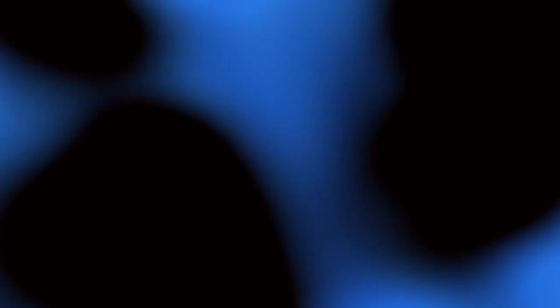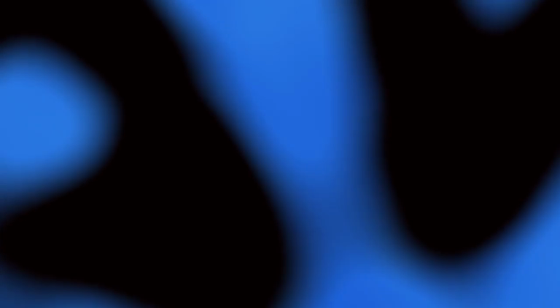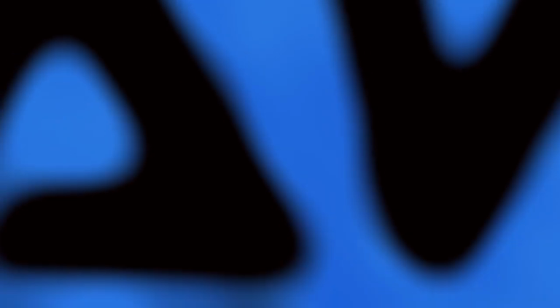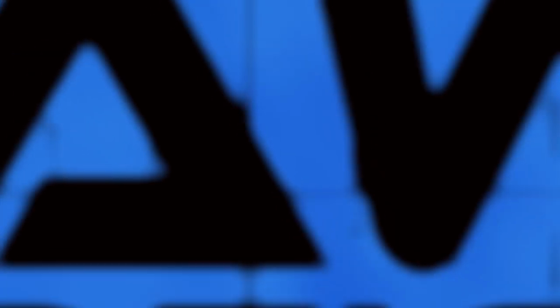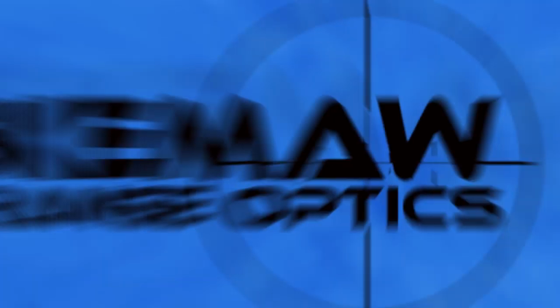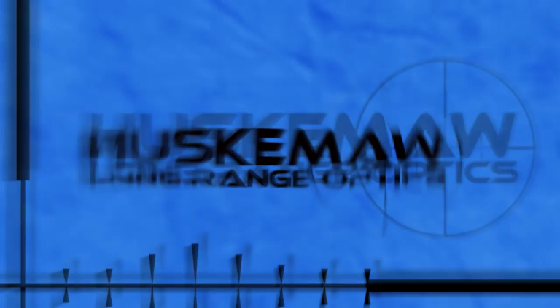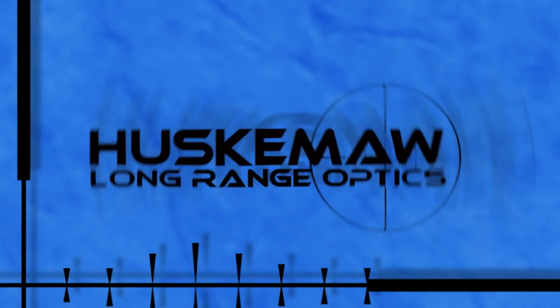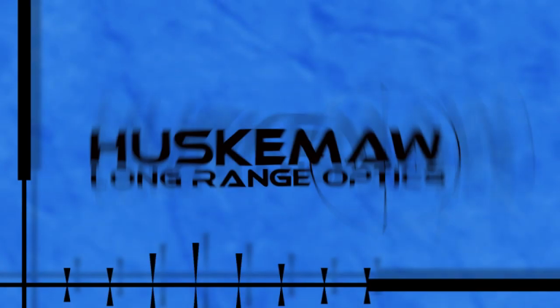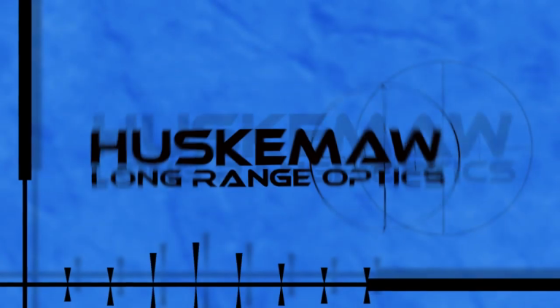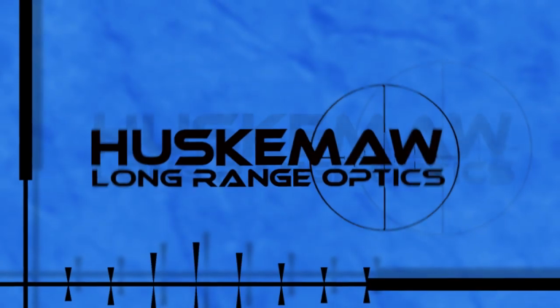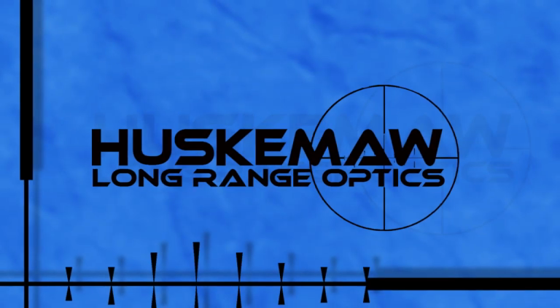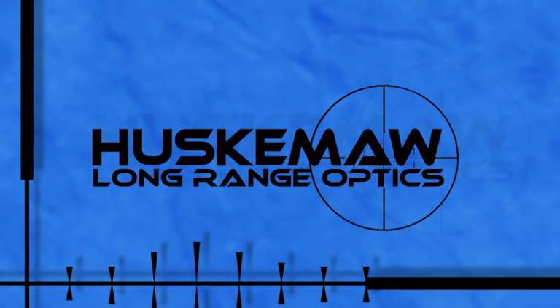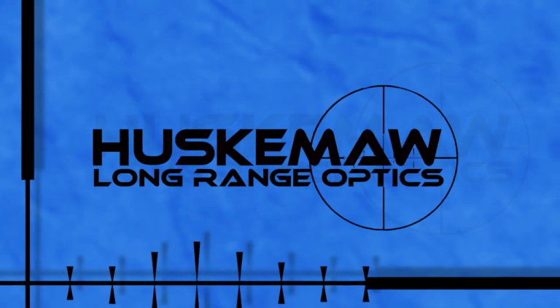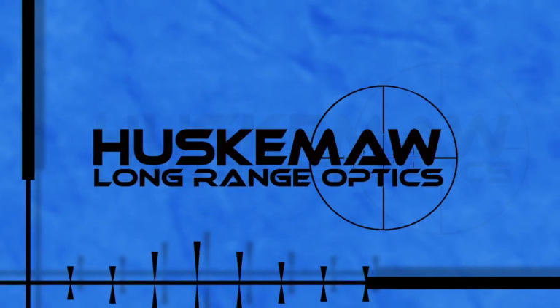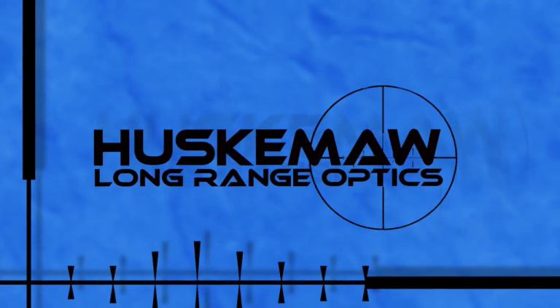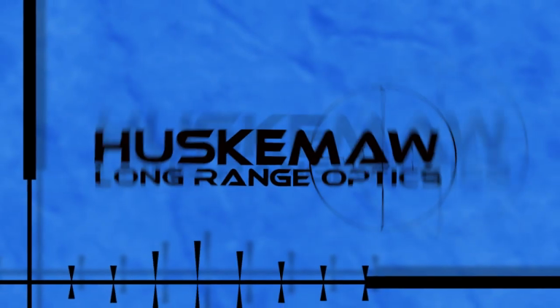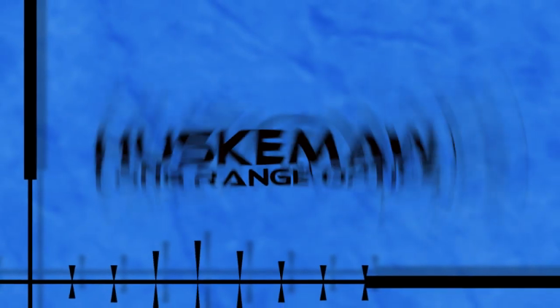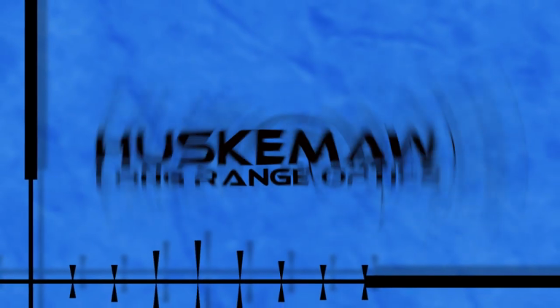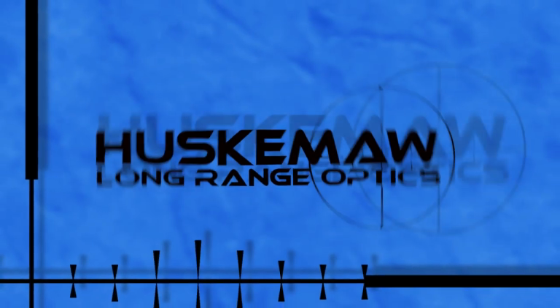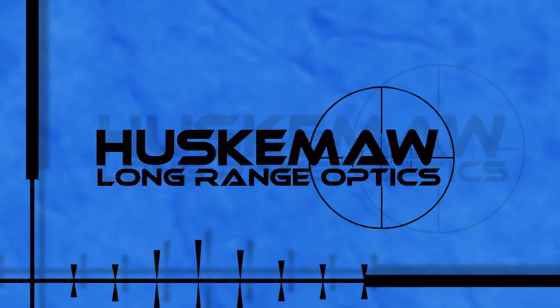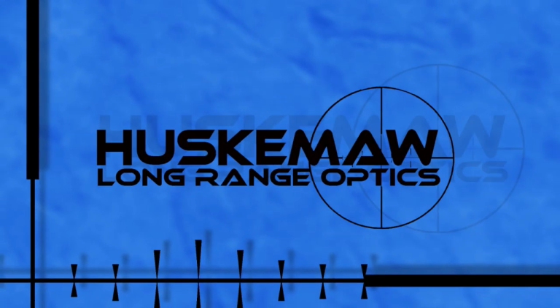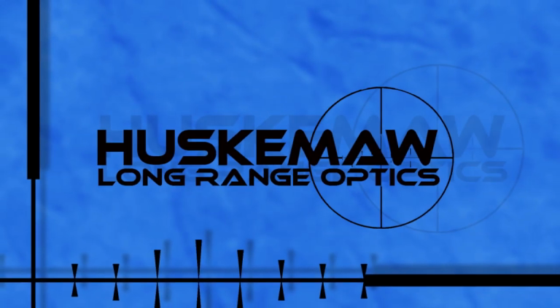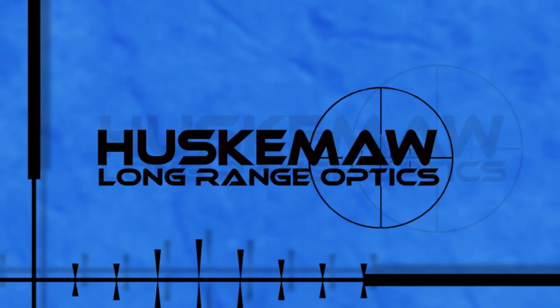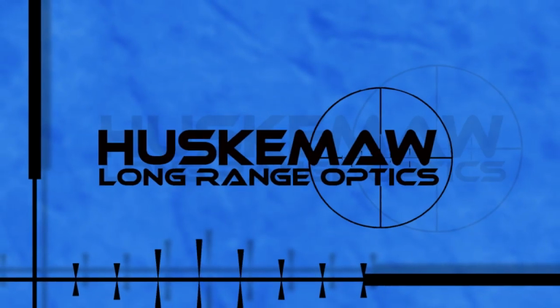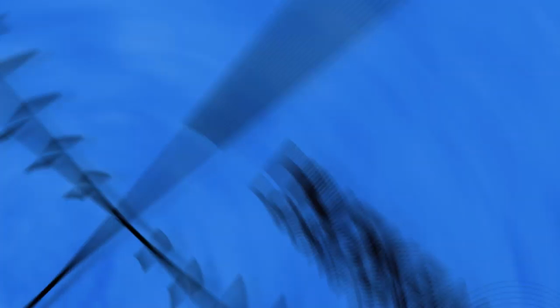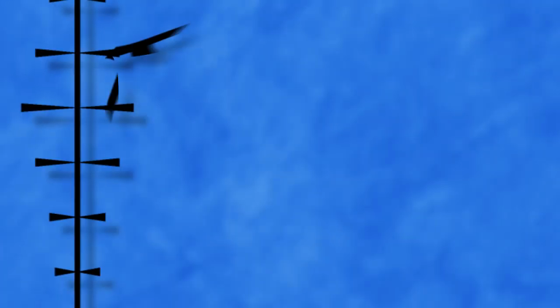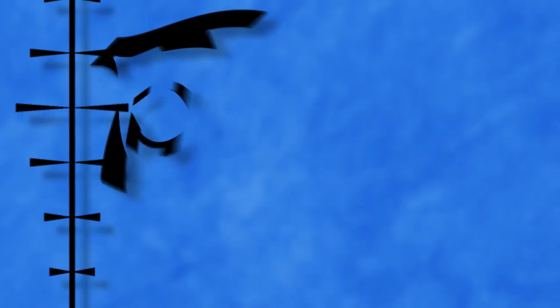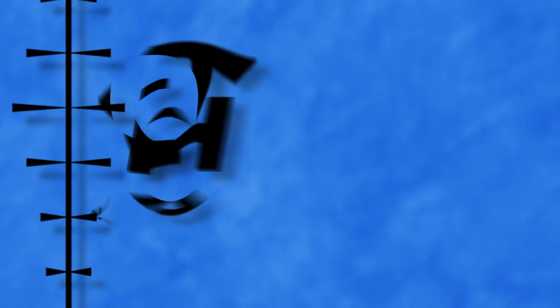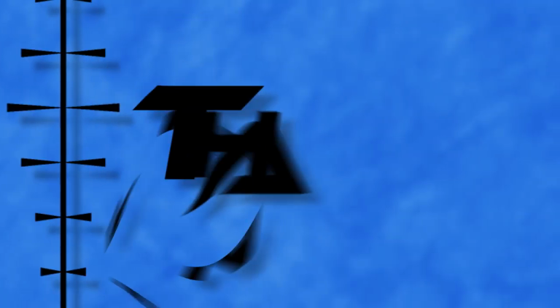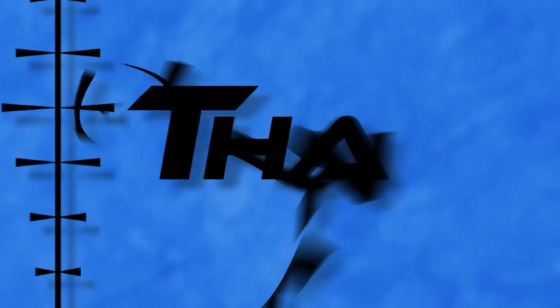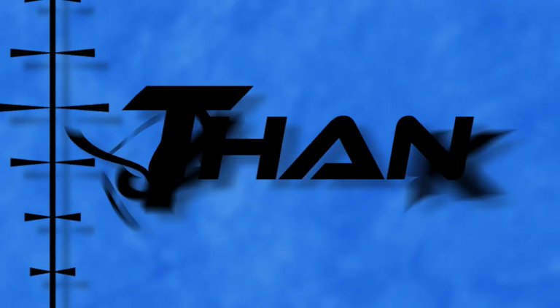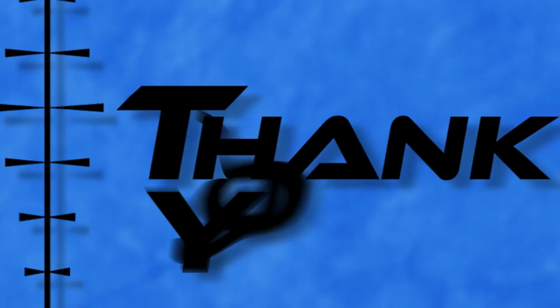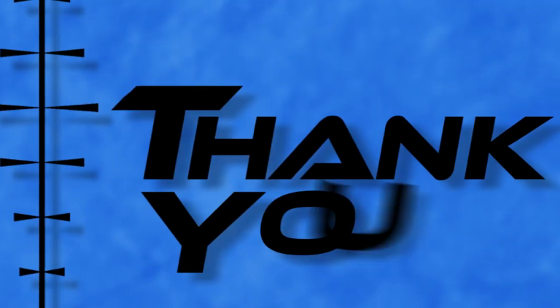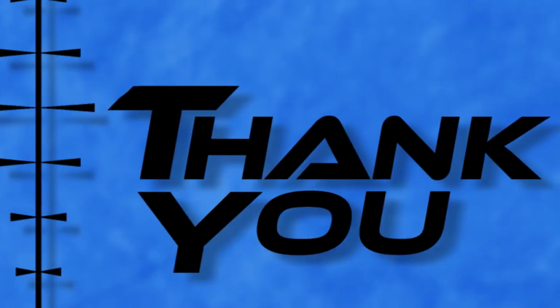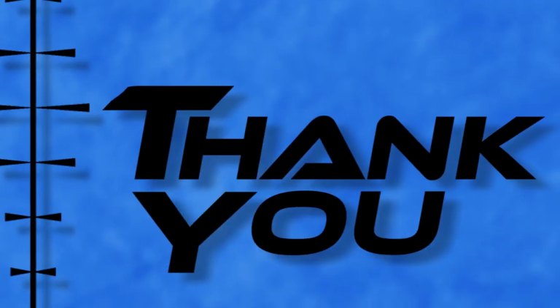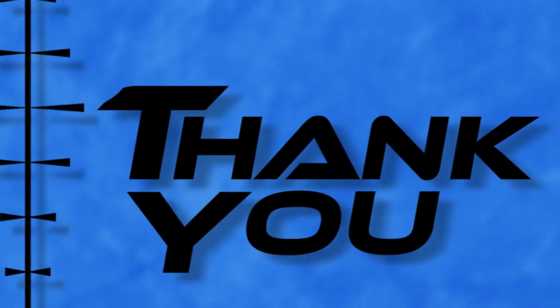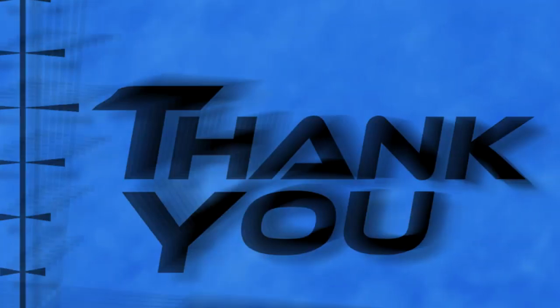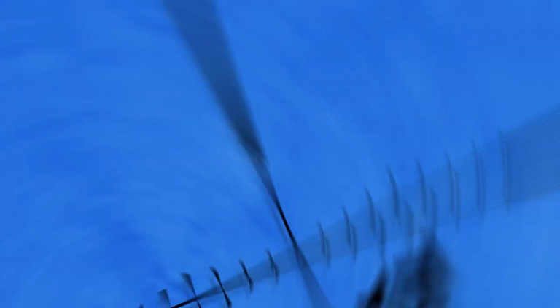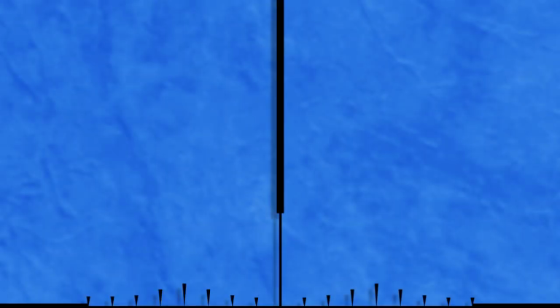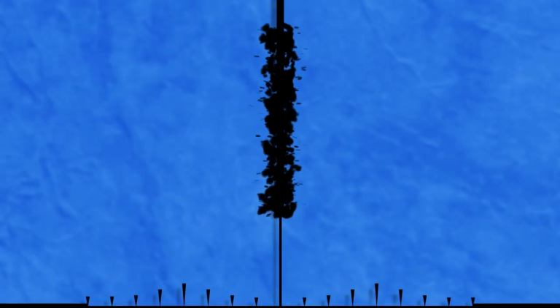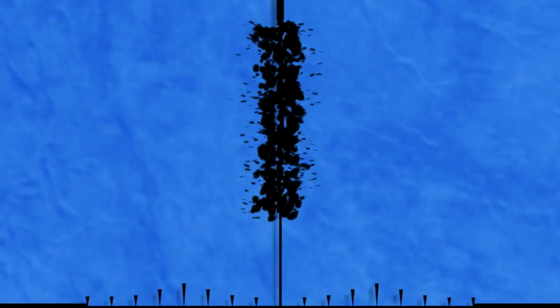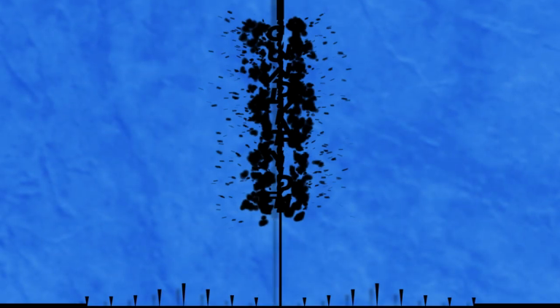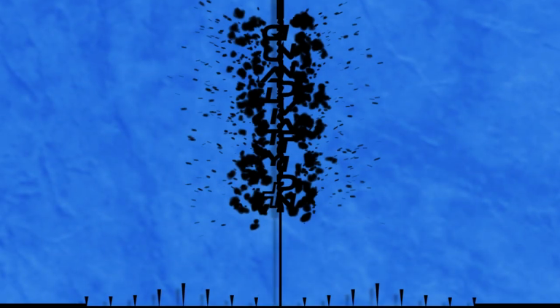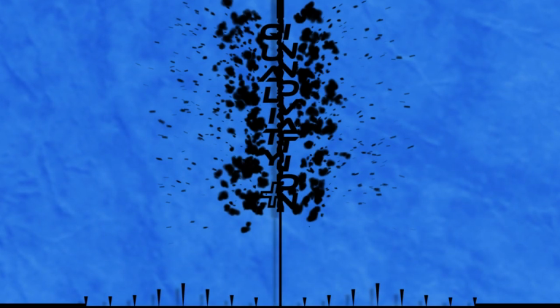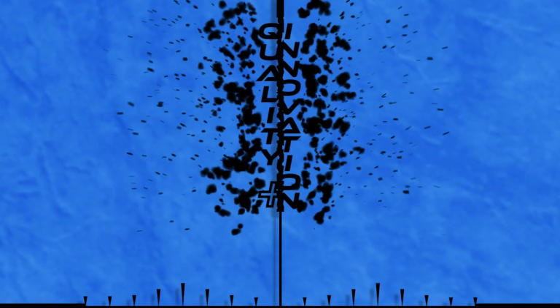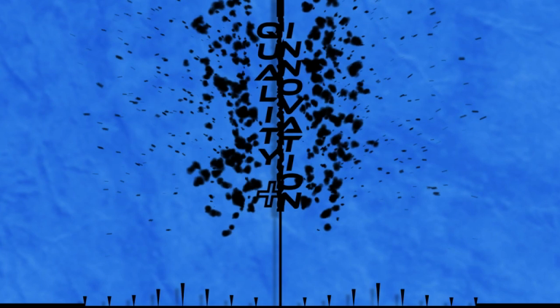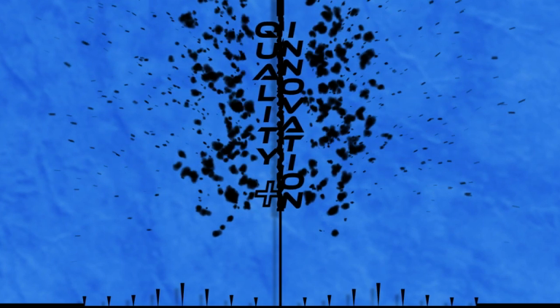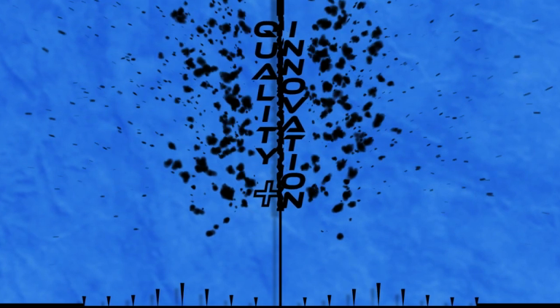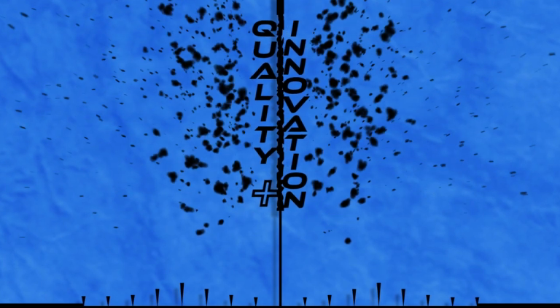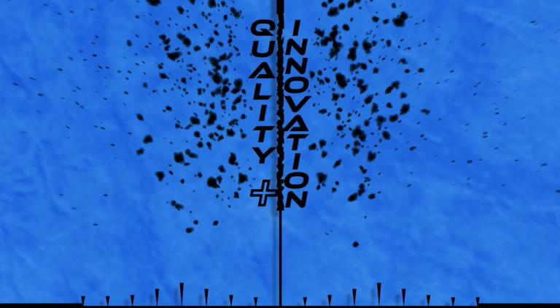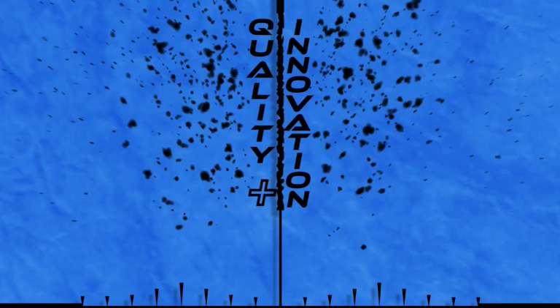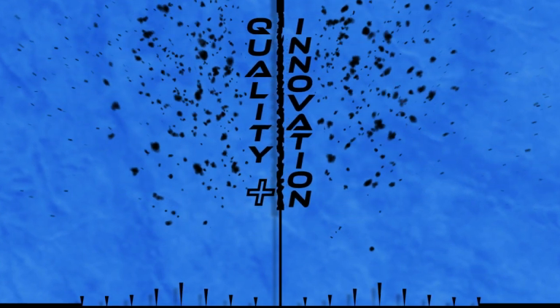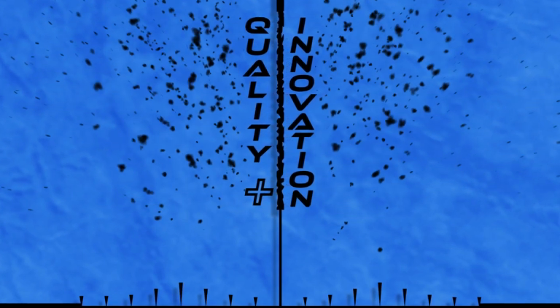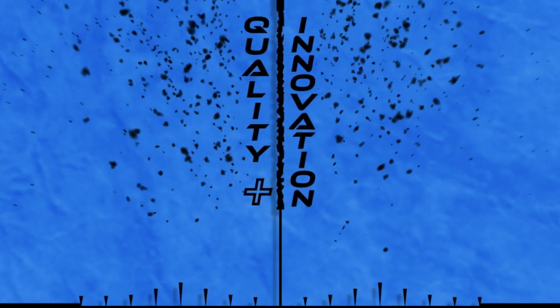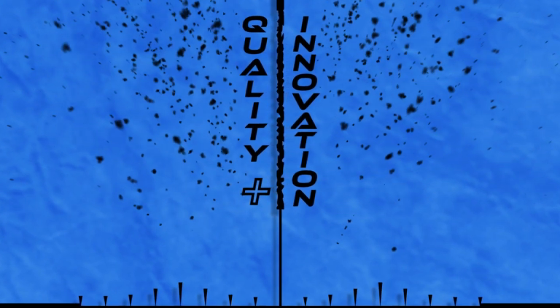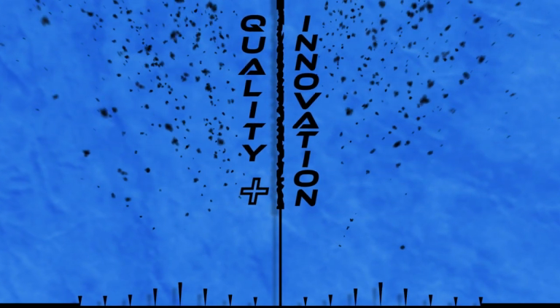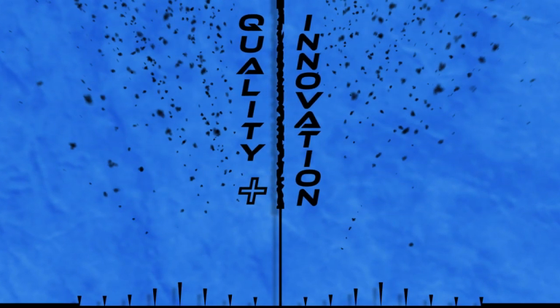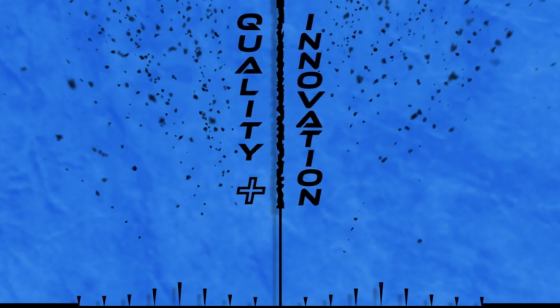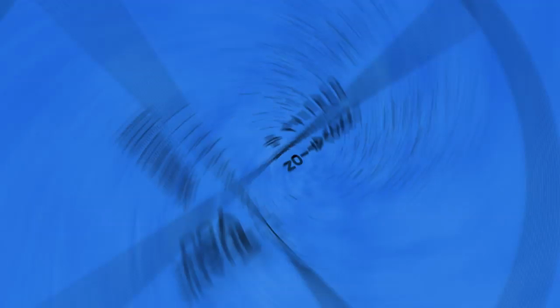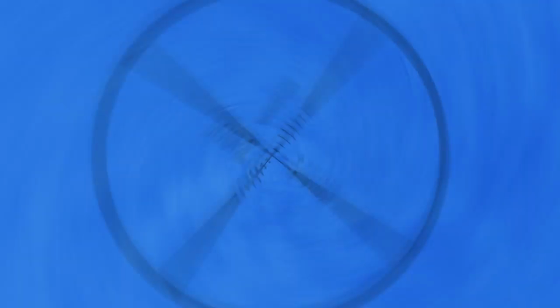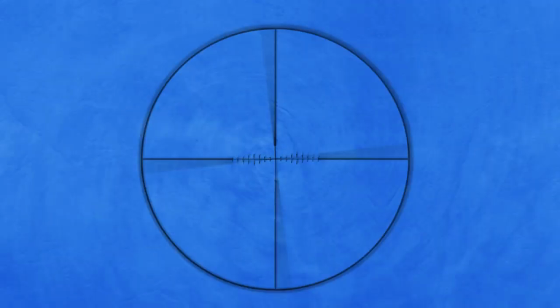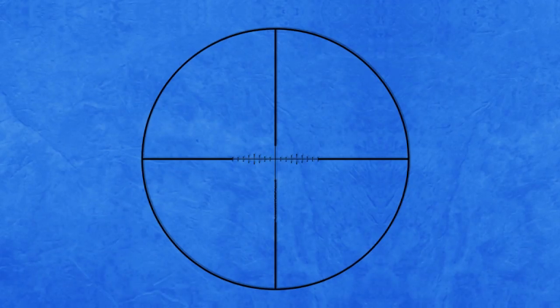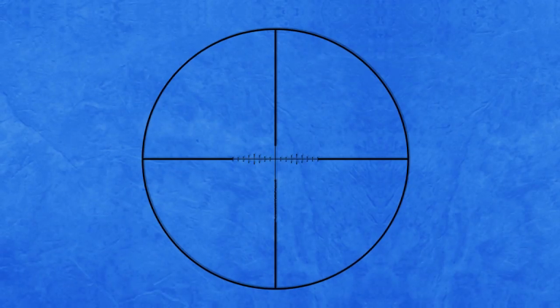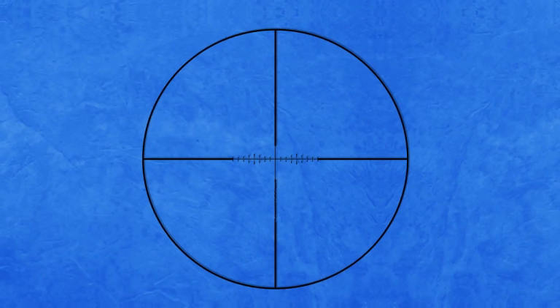We at Huskama want to say thanks and congratulate you for purchasing one of the highest quality and most innovative scope systems in the world.